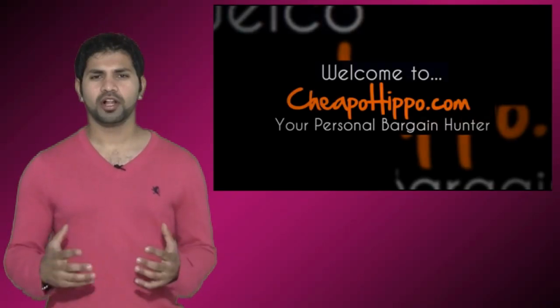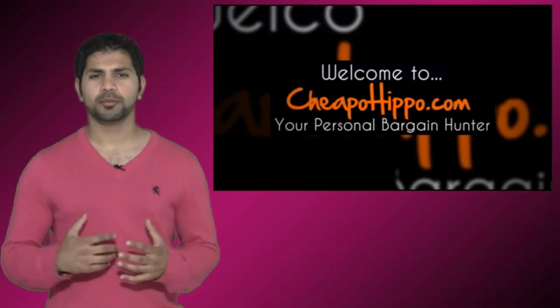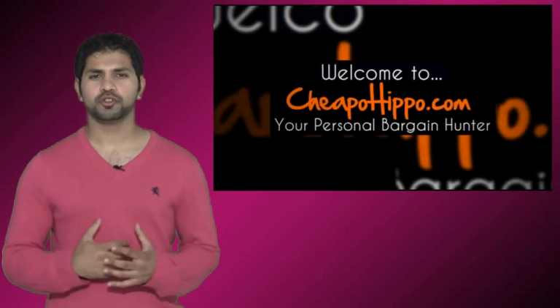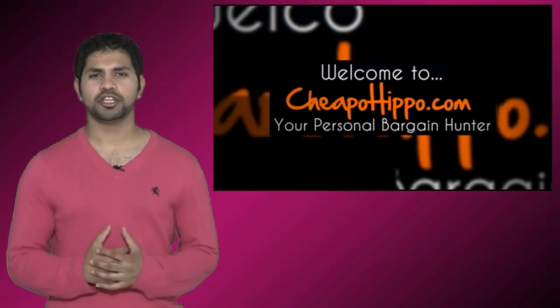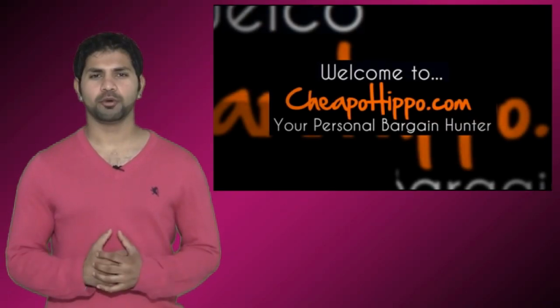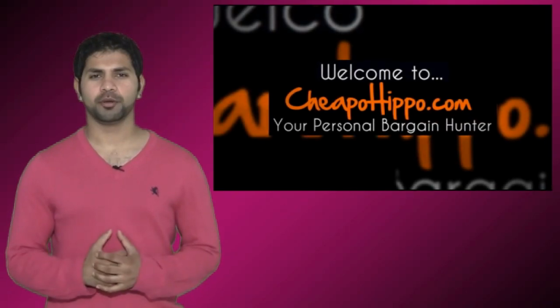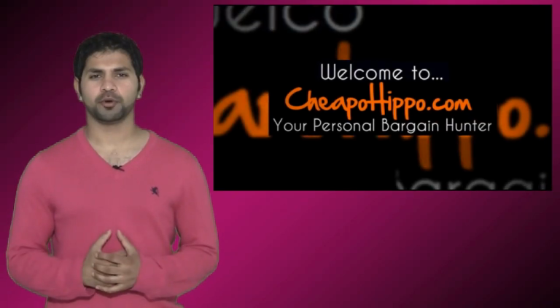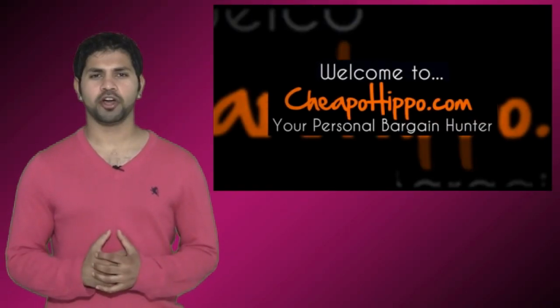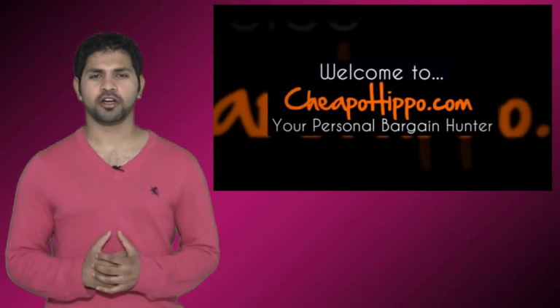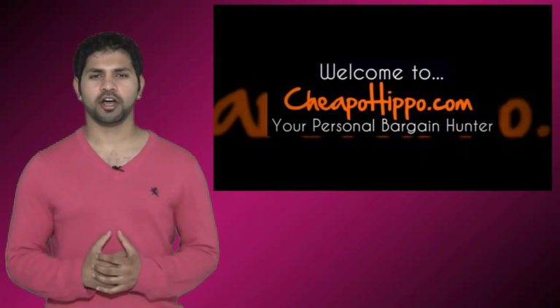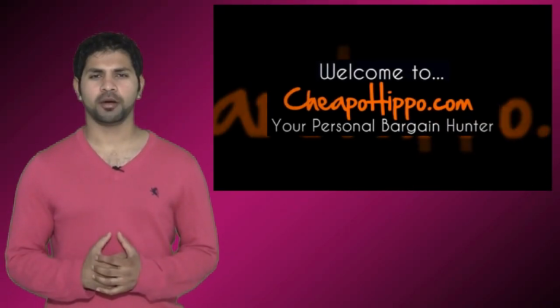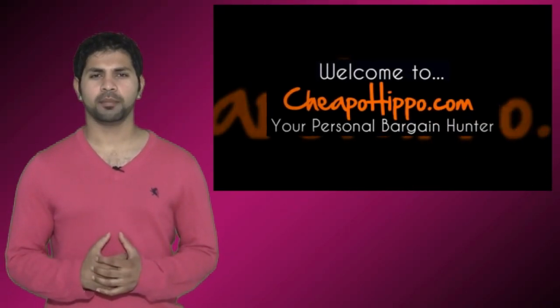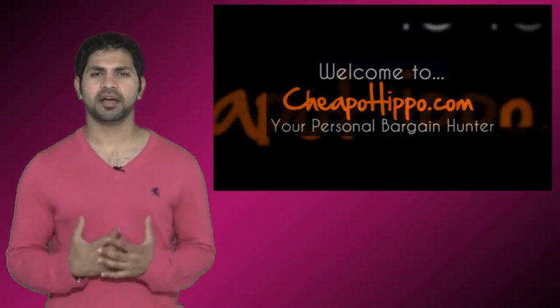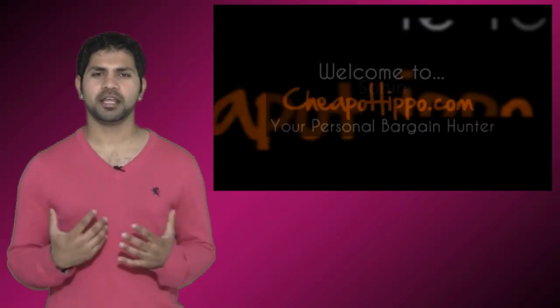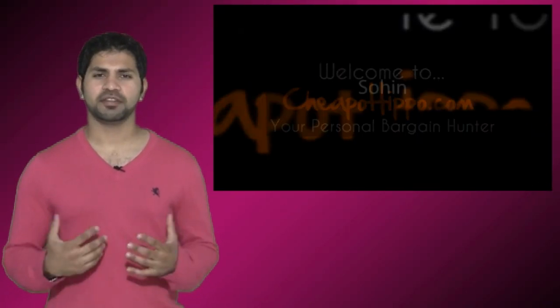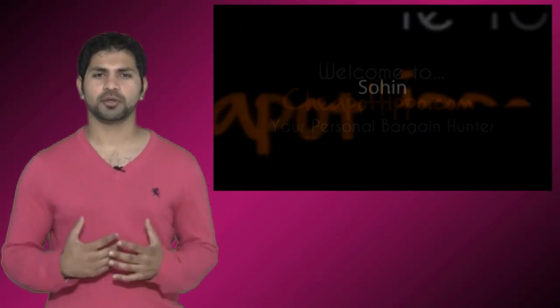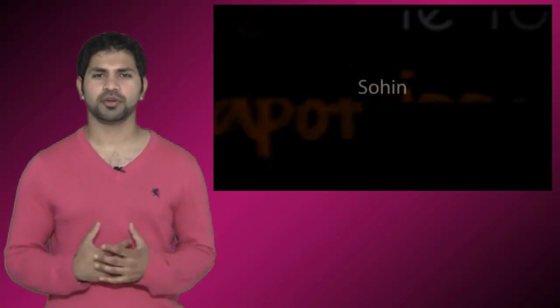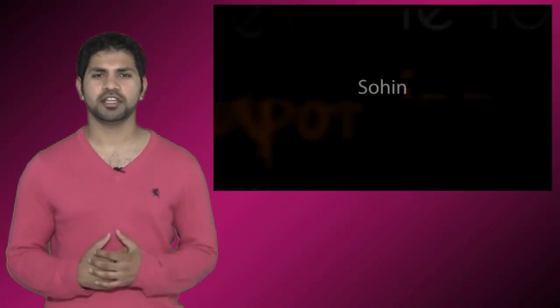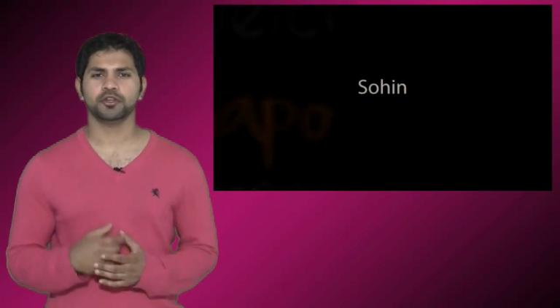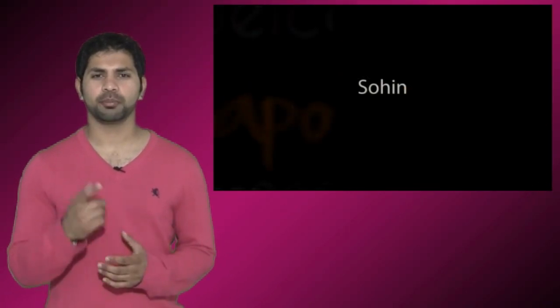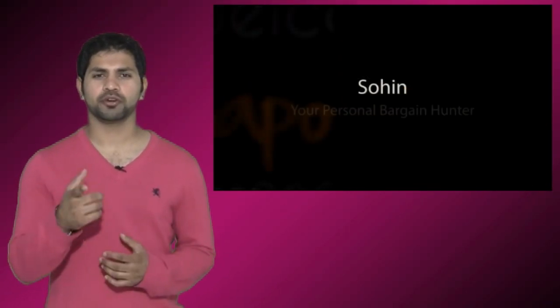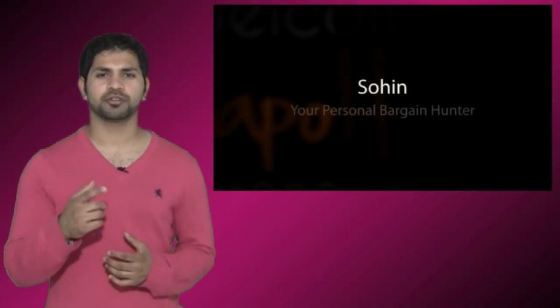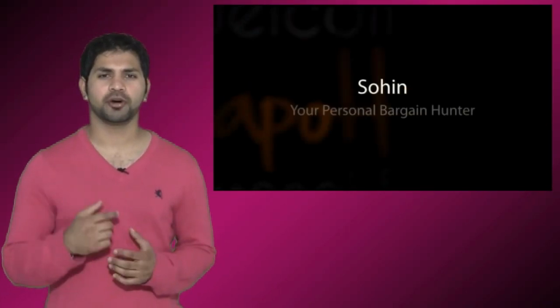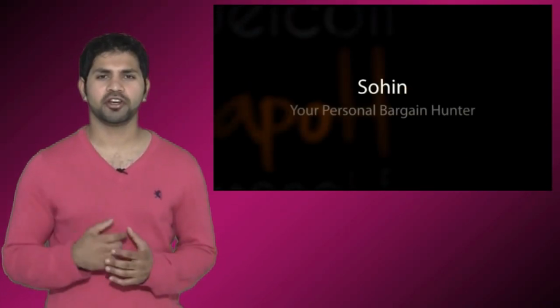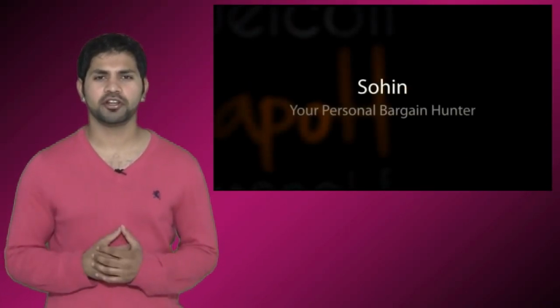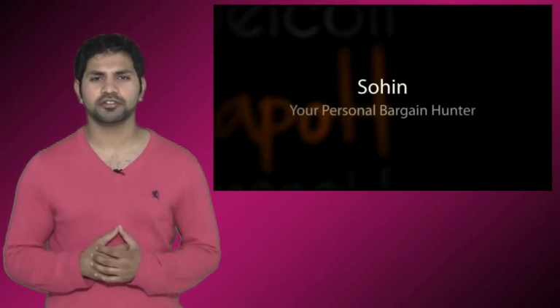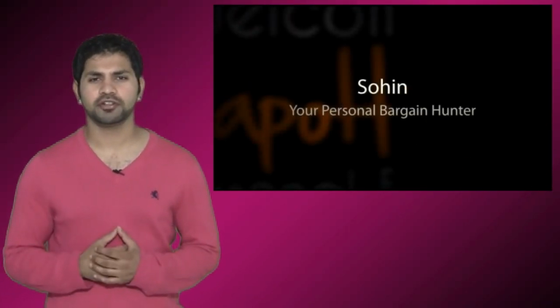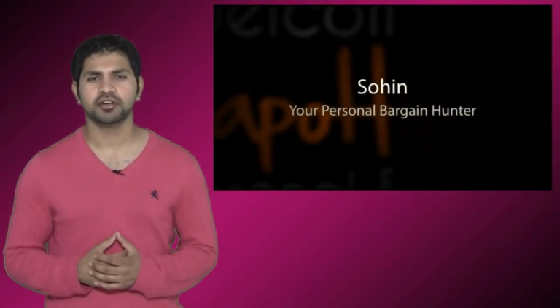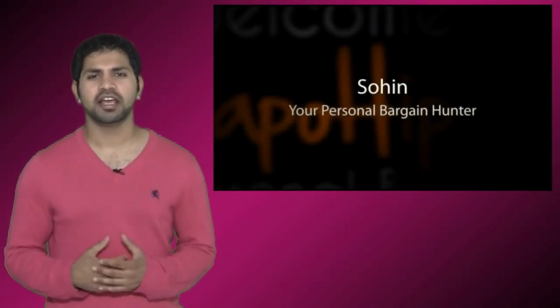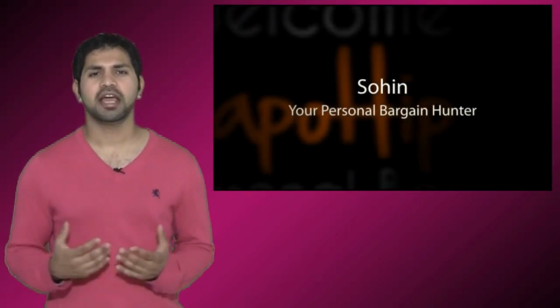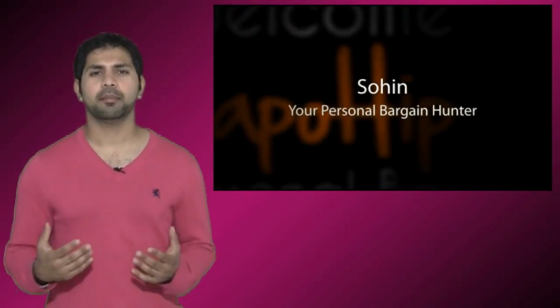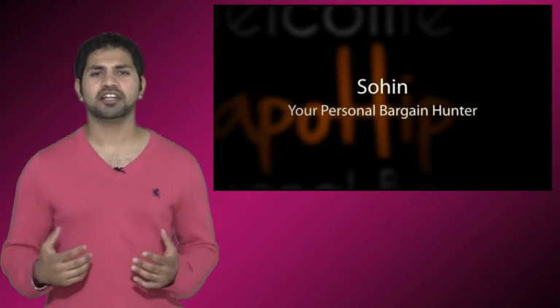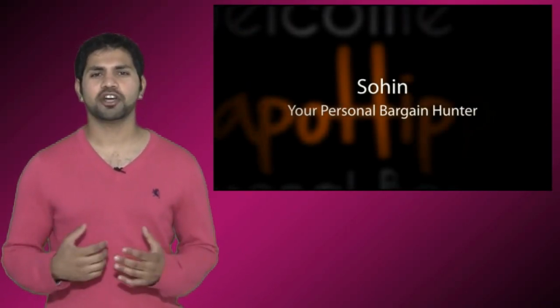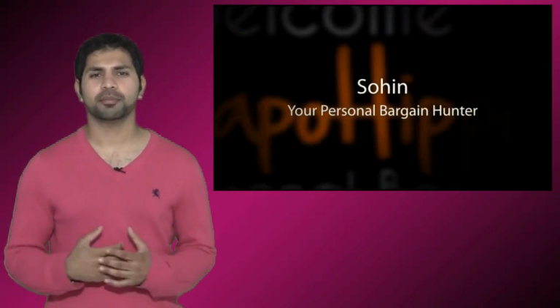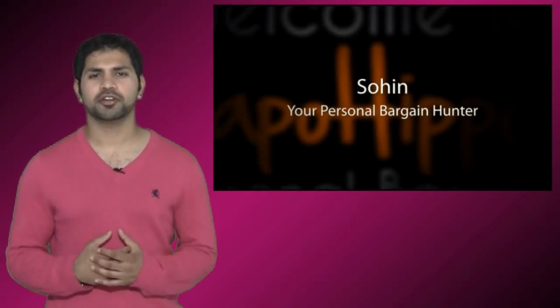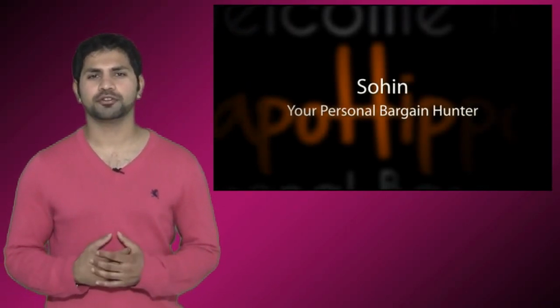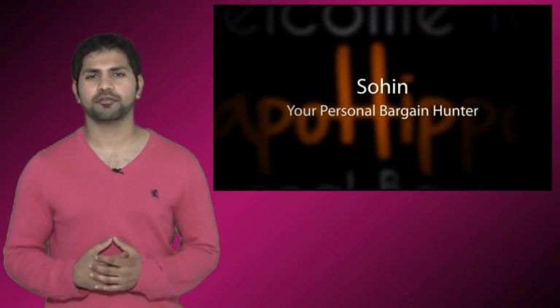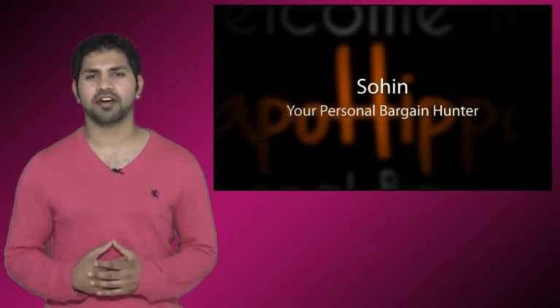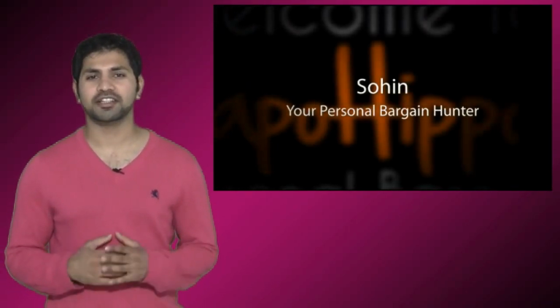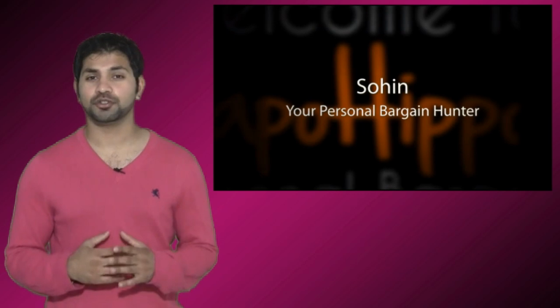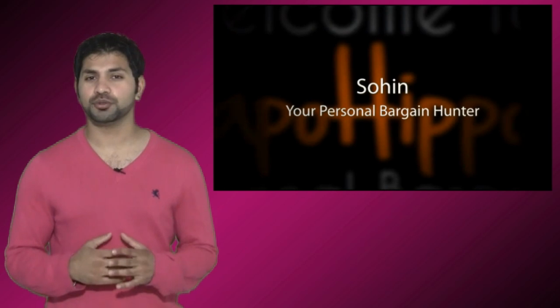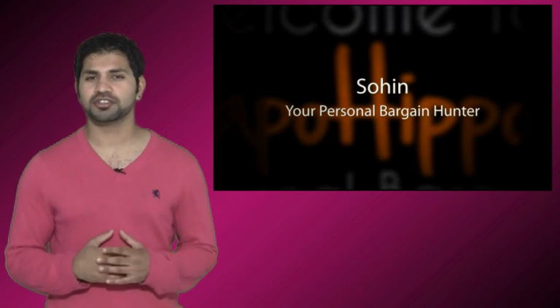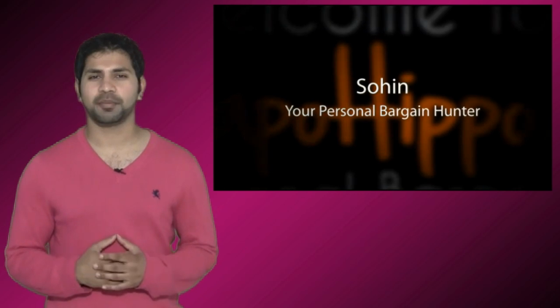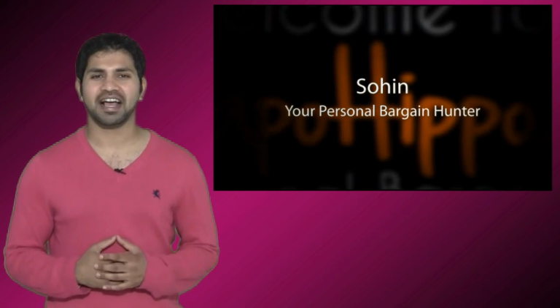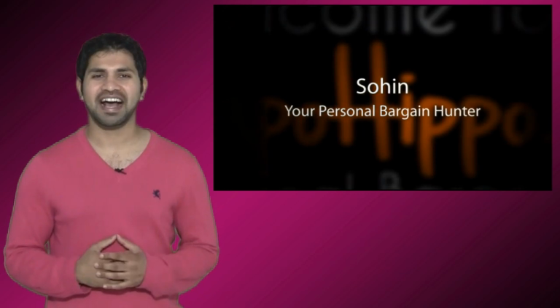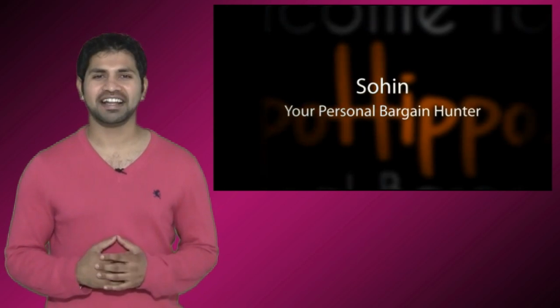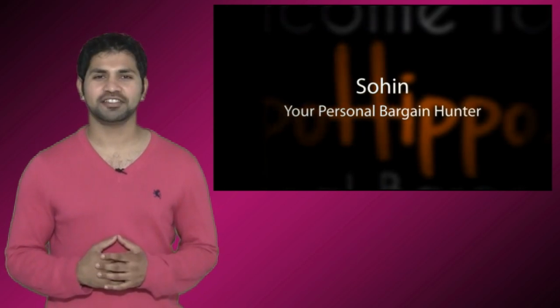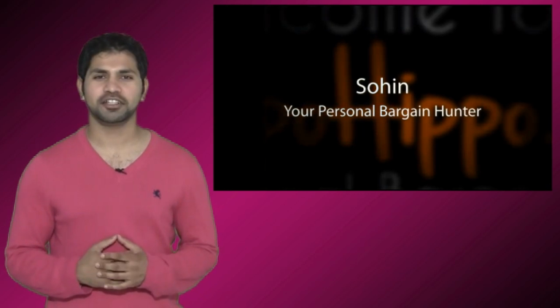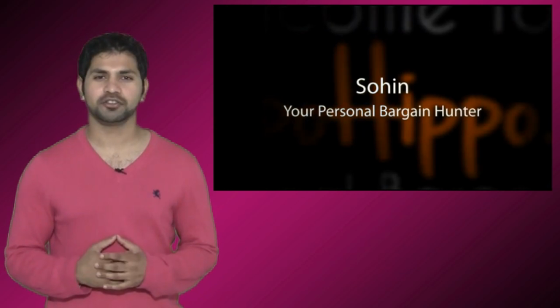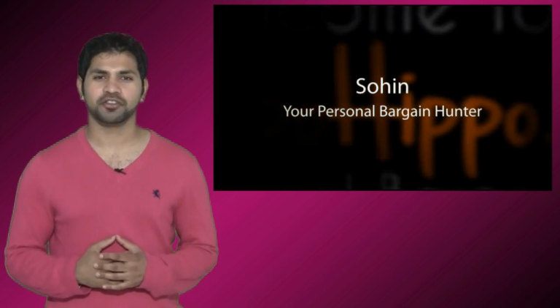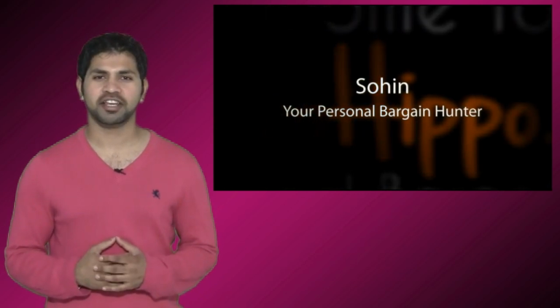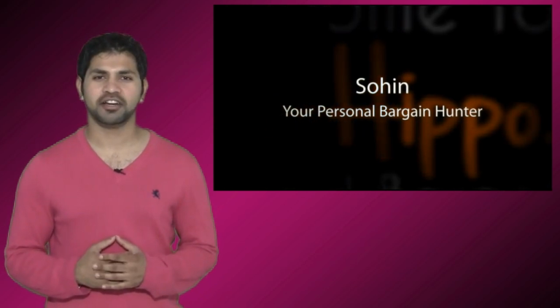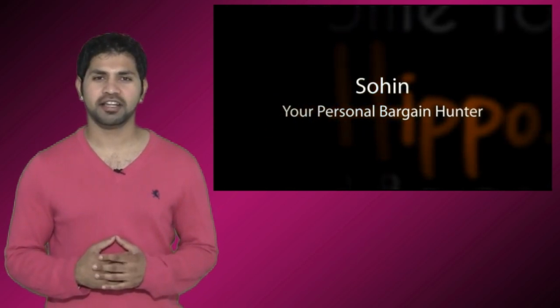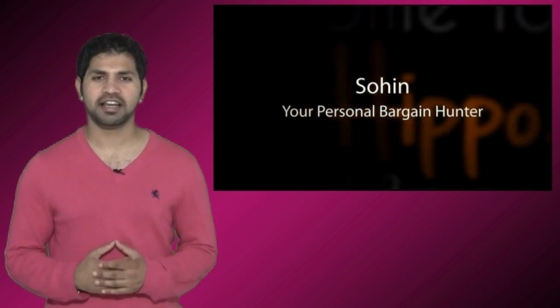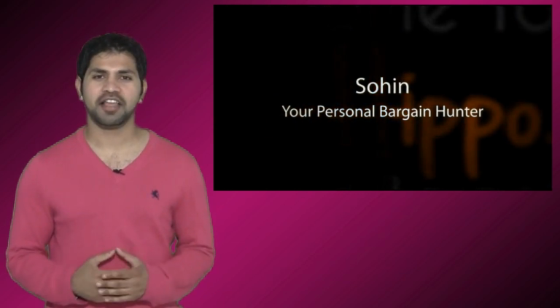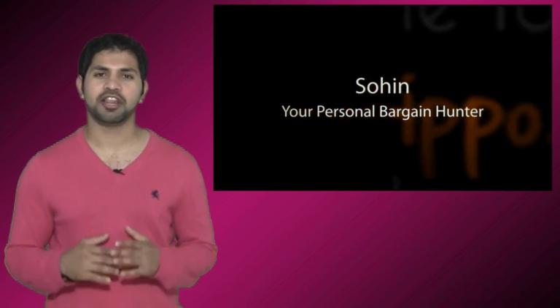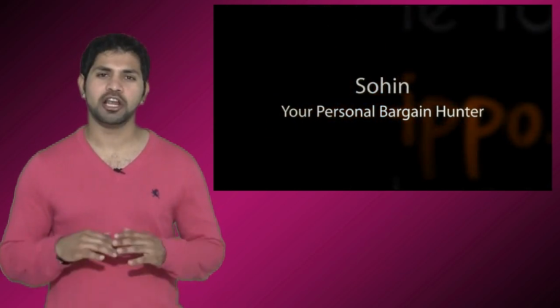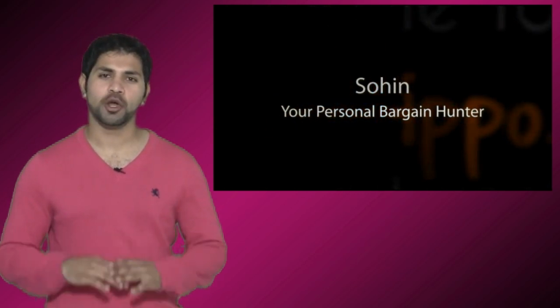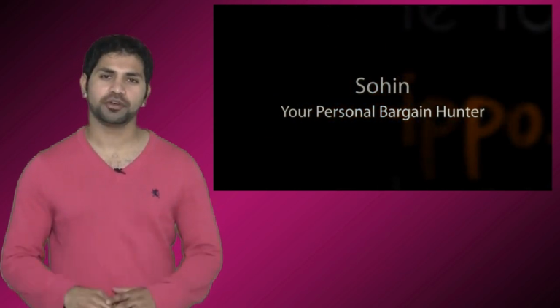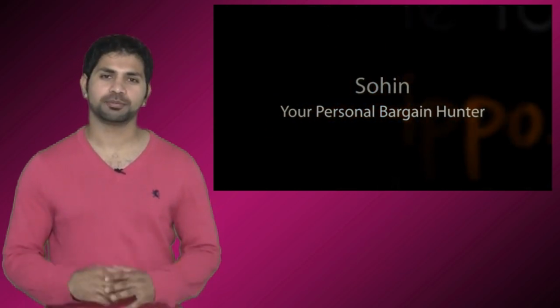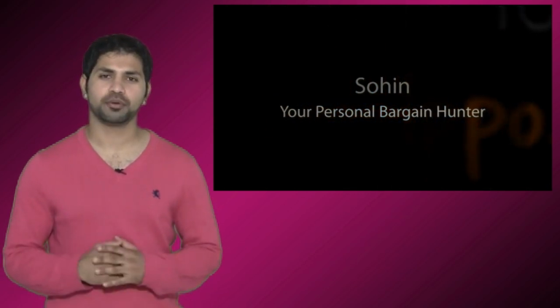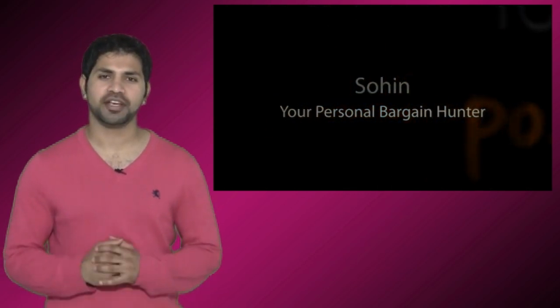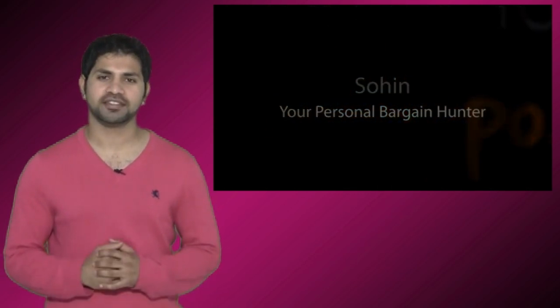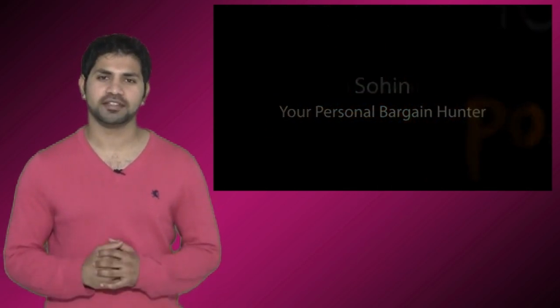Welcome to CheapoHippo.com. My name is Soheen, your personal bargain hunter, and my job here is to find you some of the hottest deals on the internet at the lowest prices.